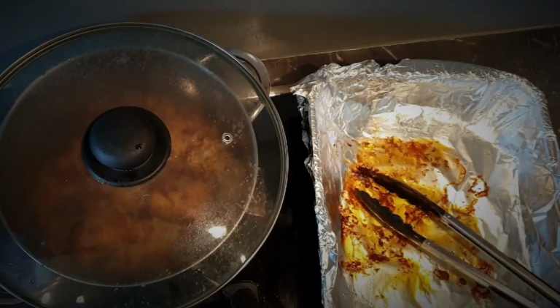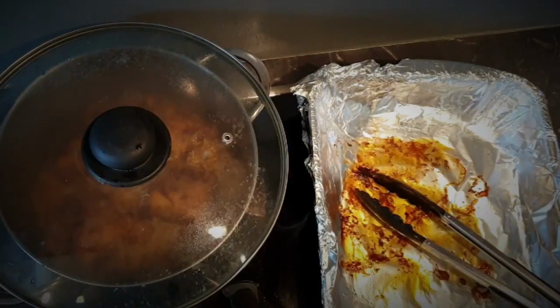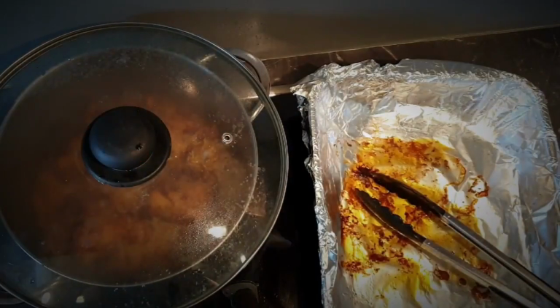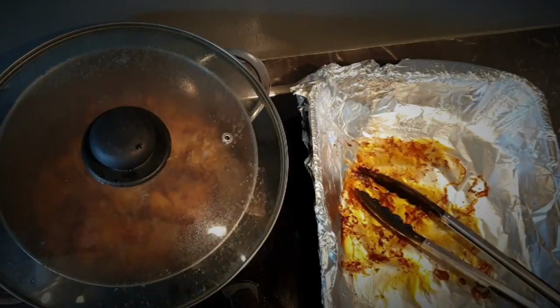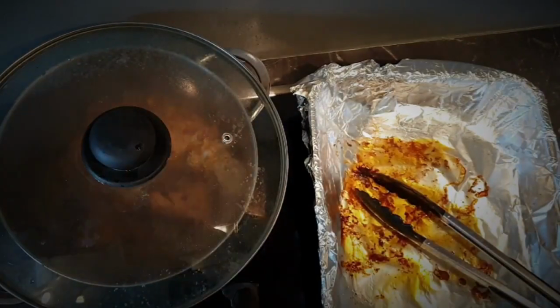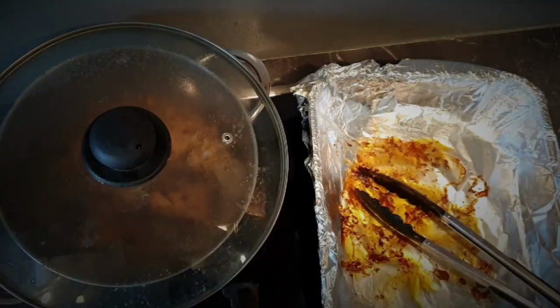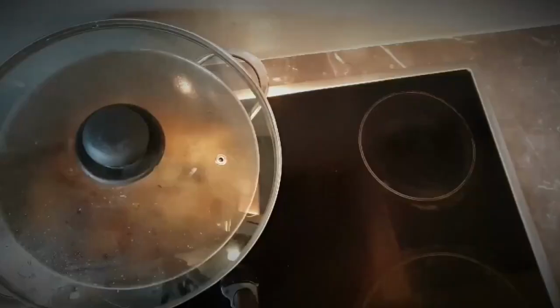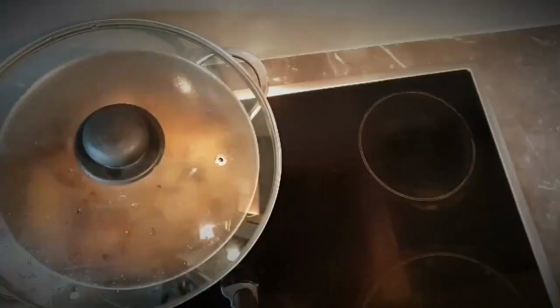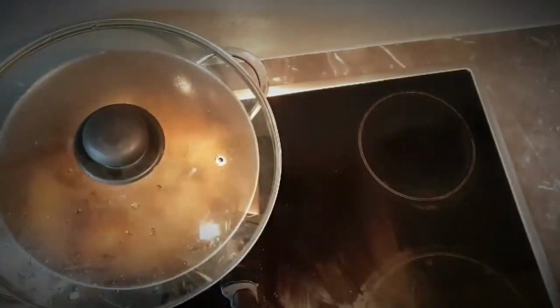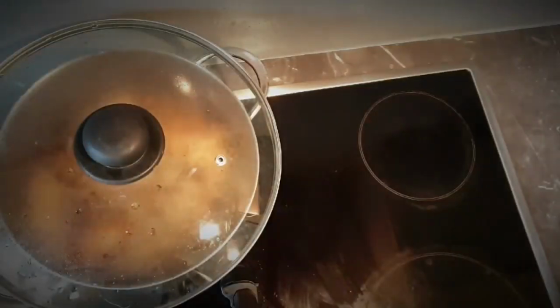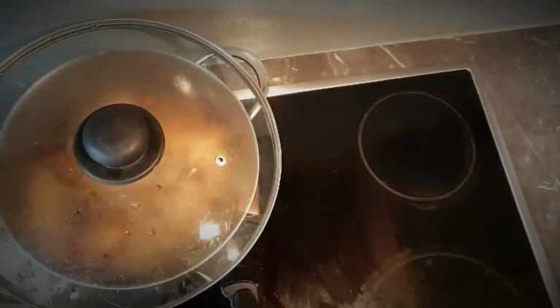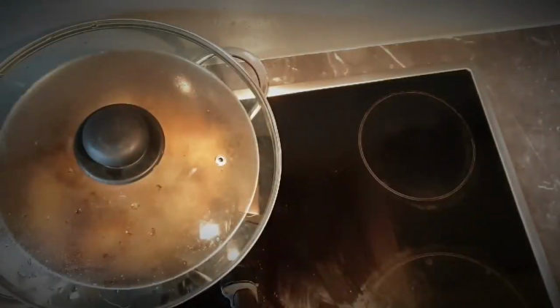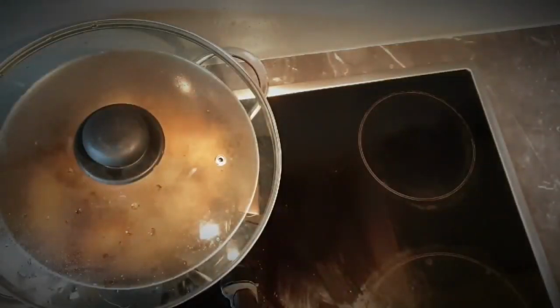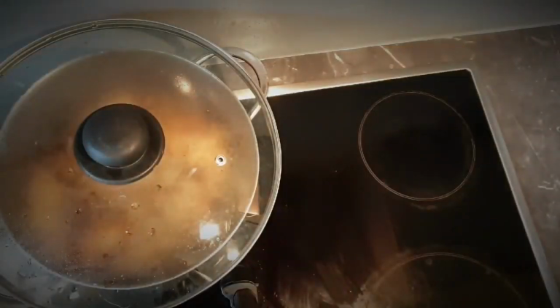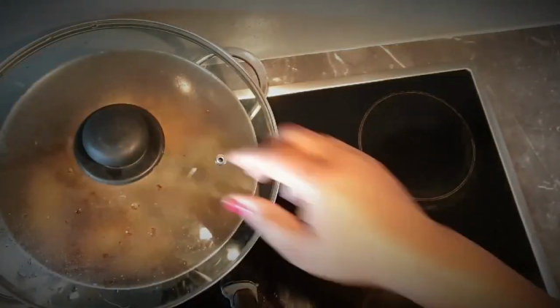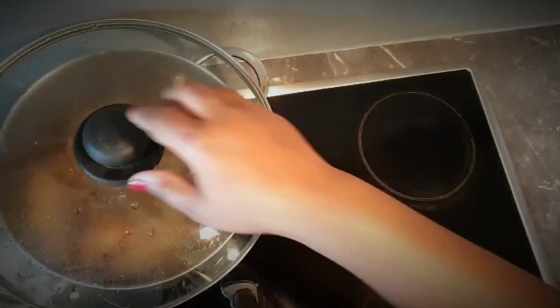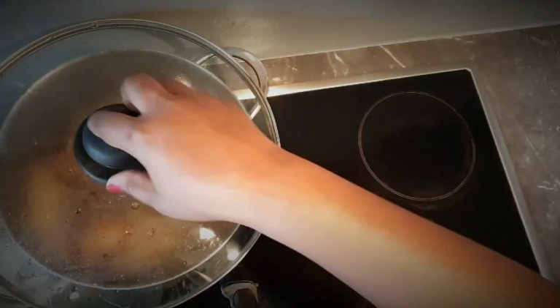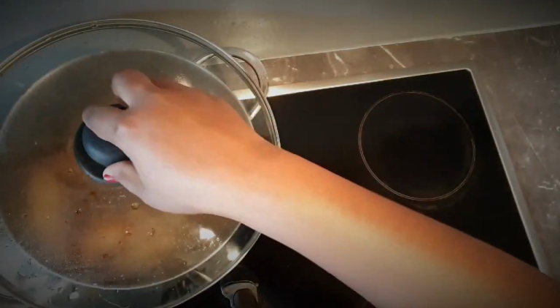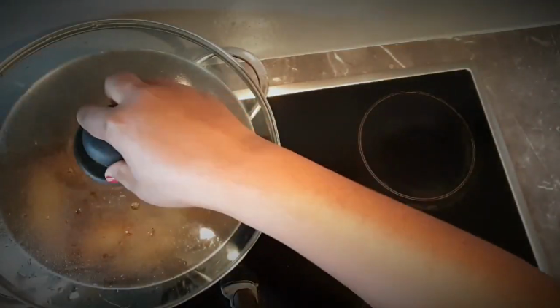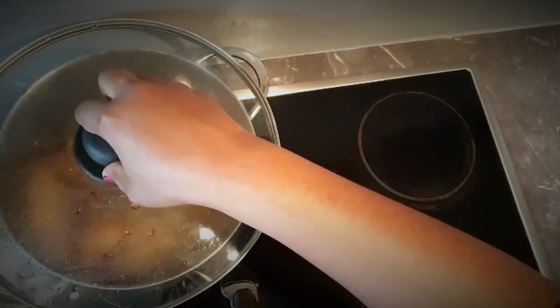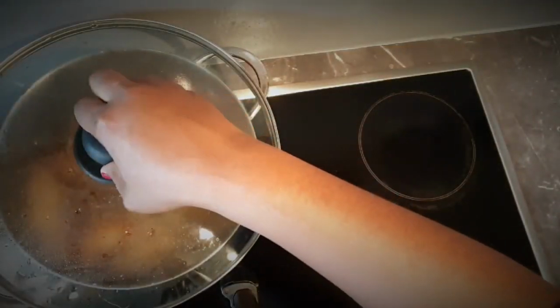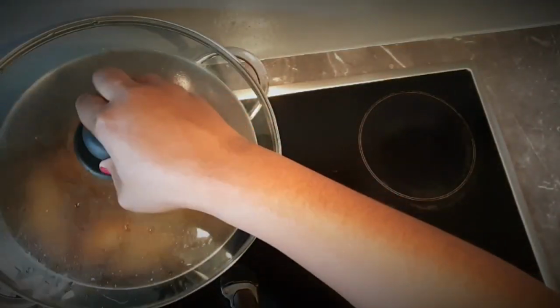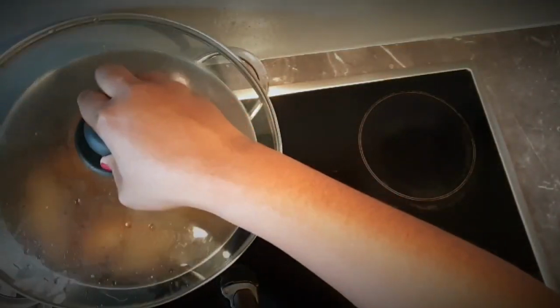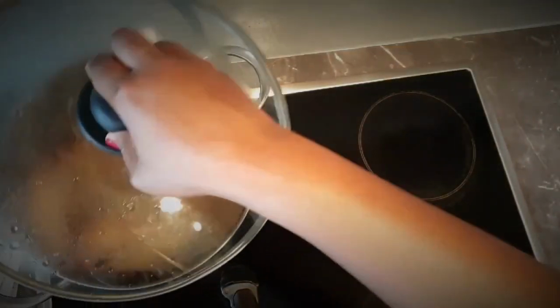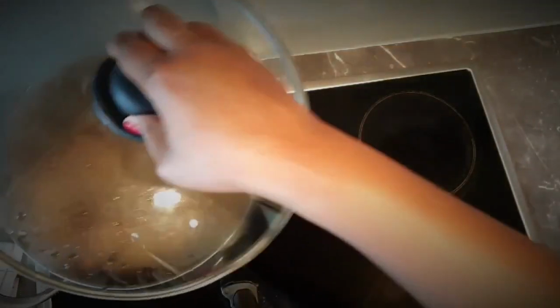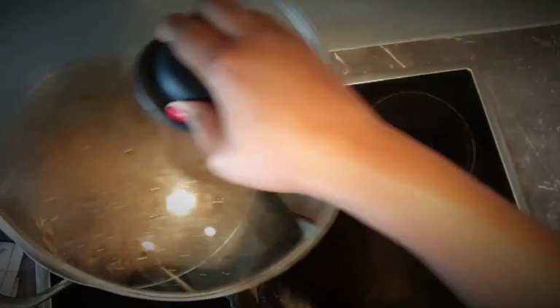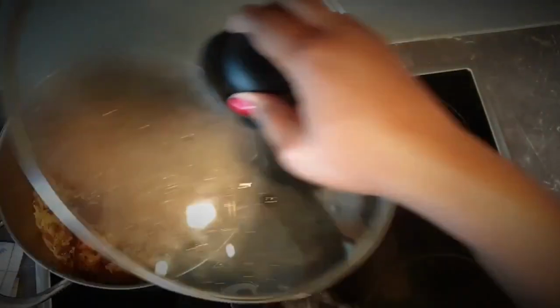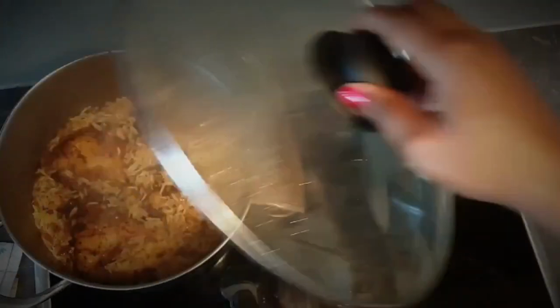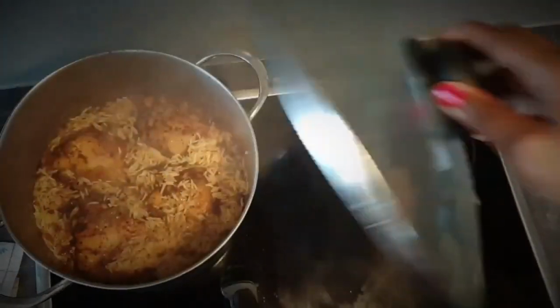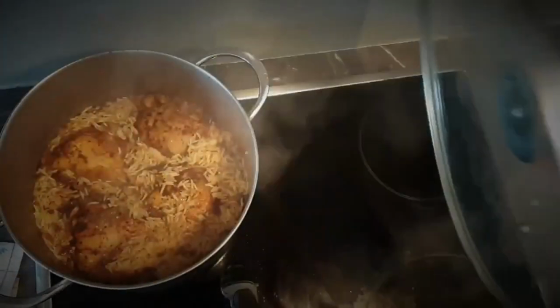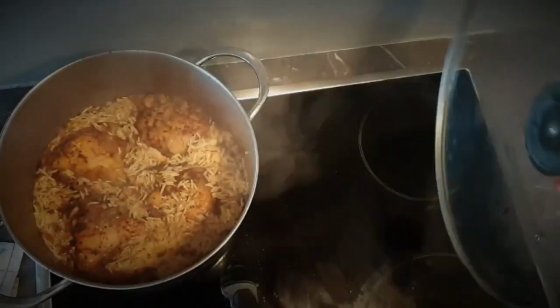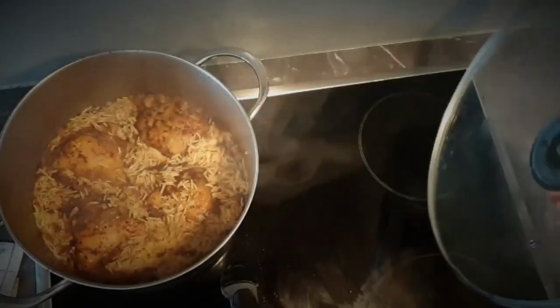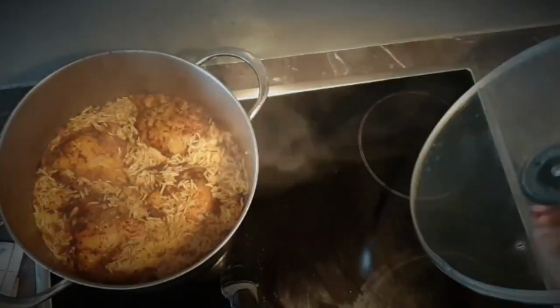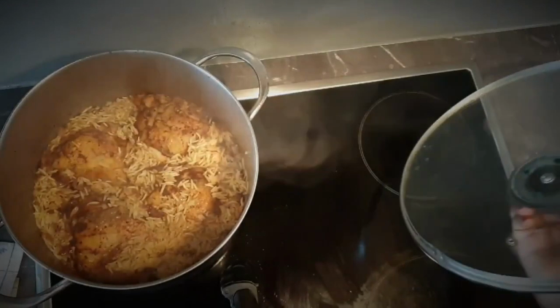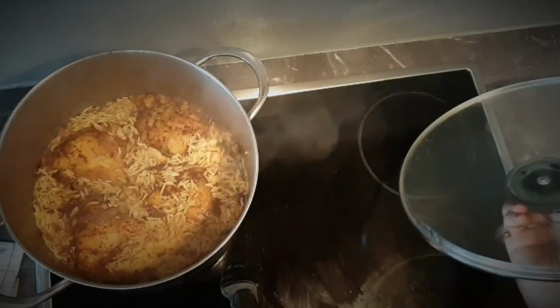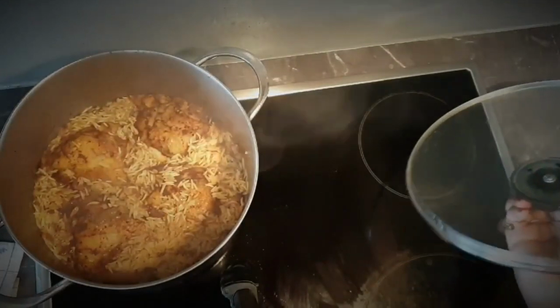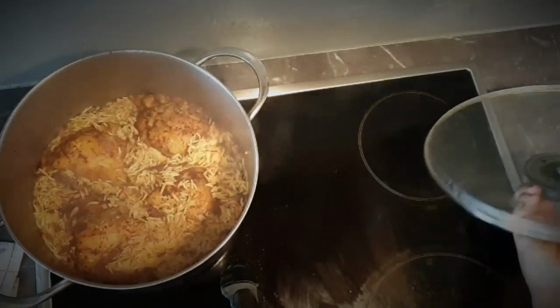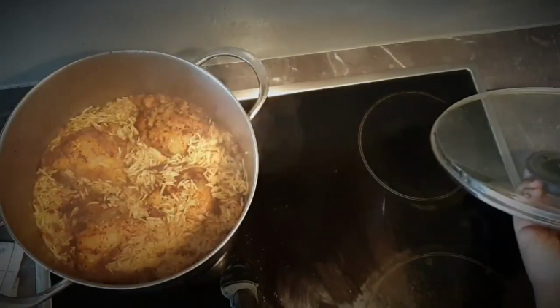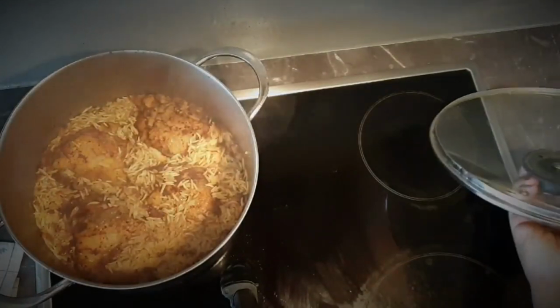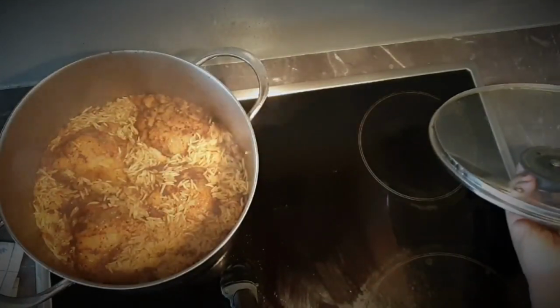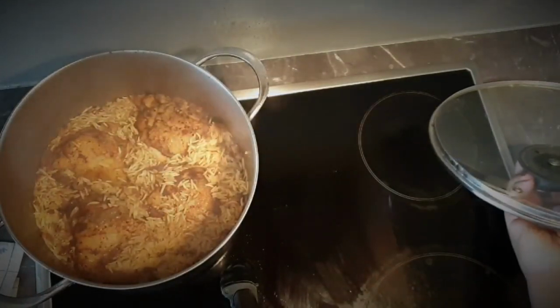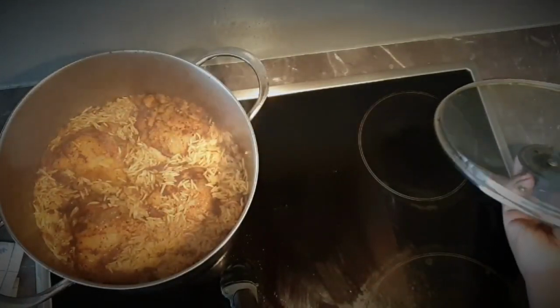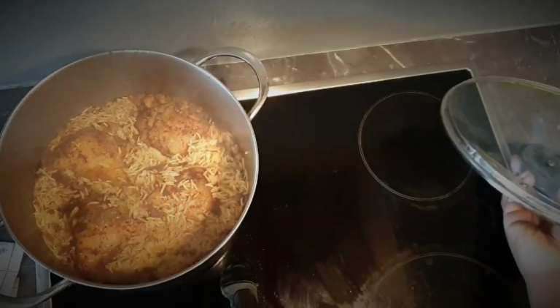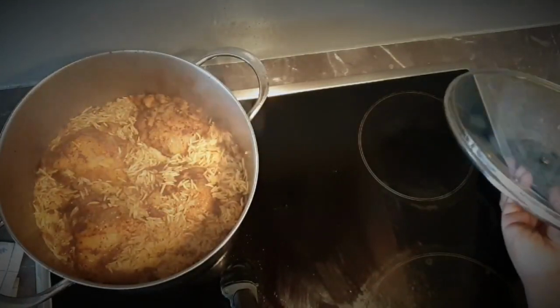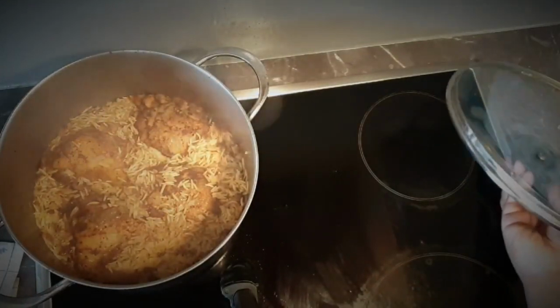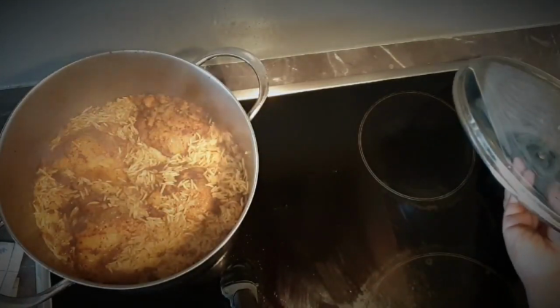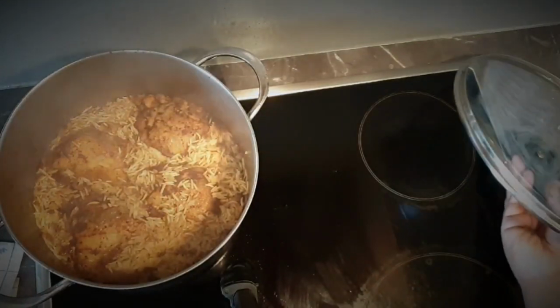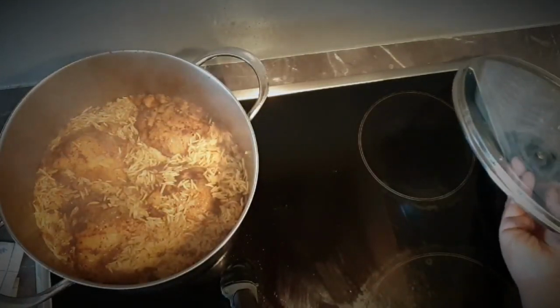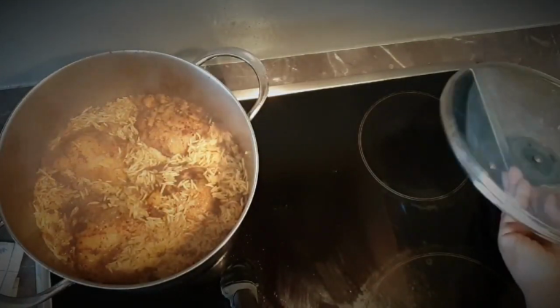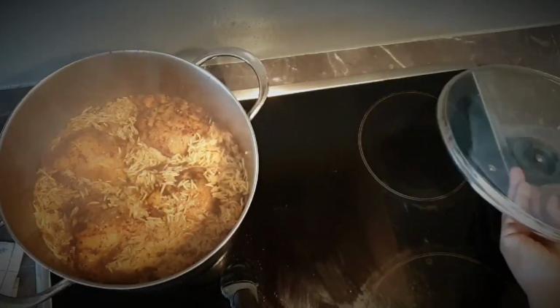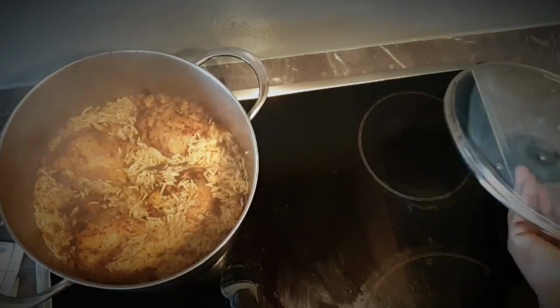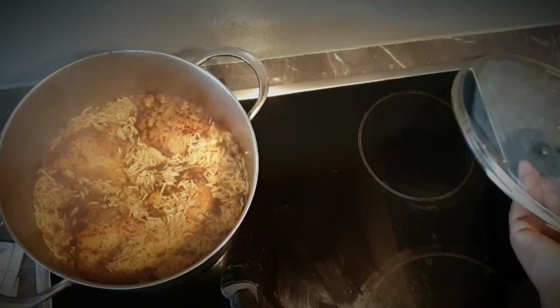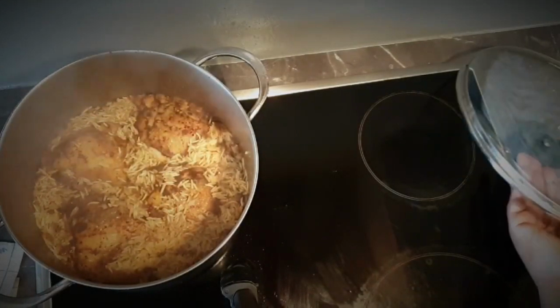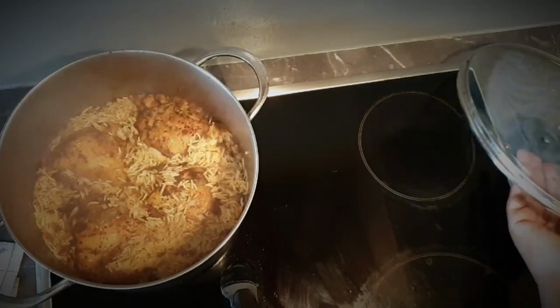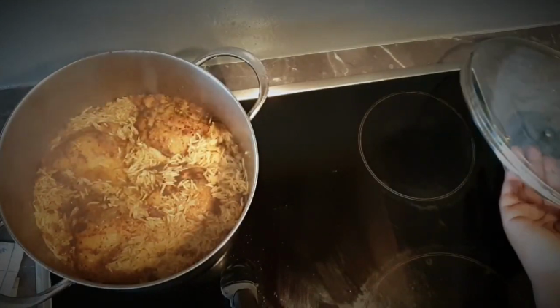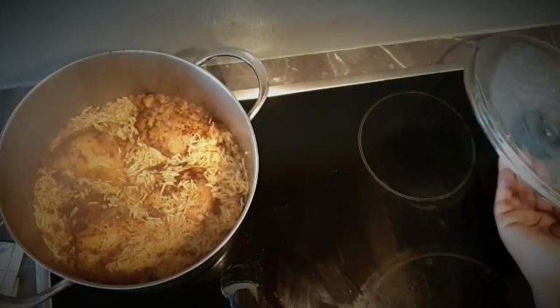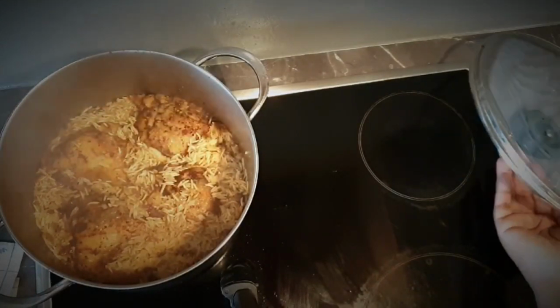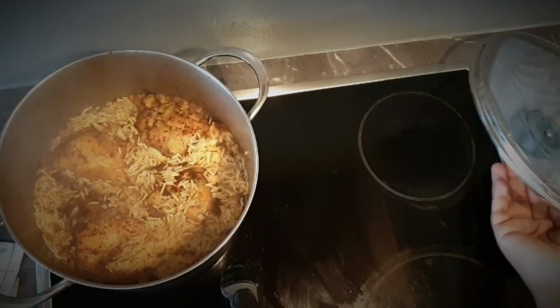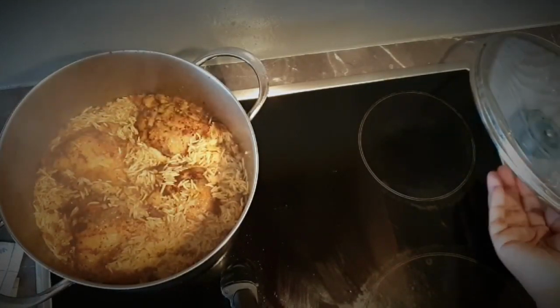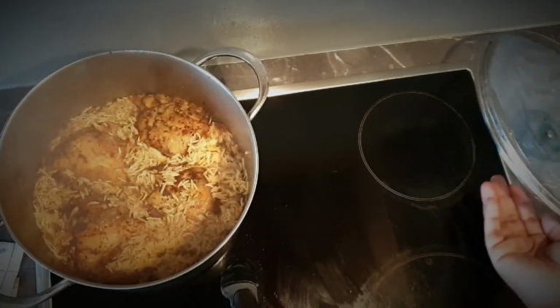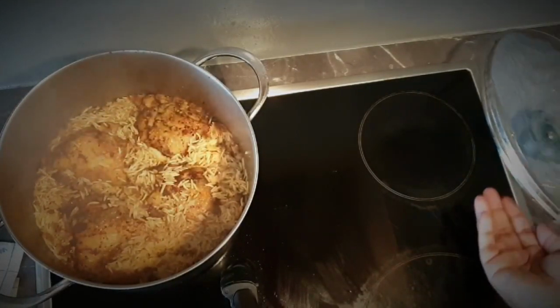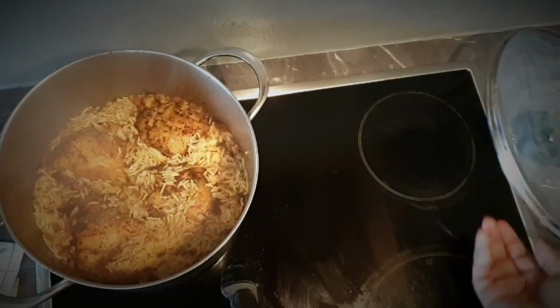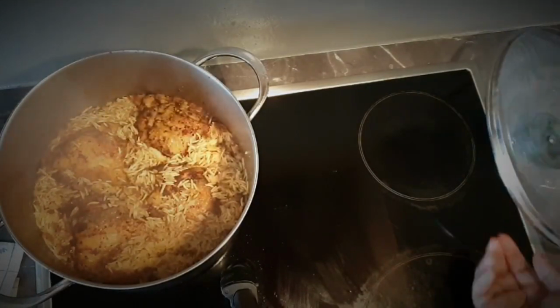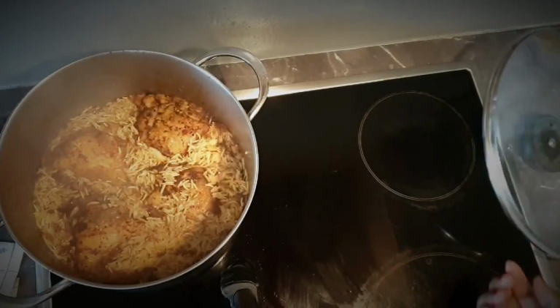Now the rice is almost cooked, so I'm going to pop it in the oven for a few minutes until it's fully done.